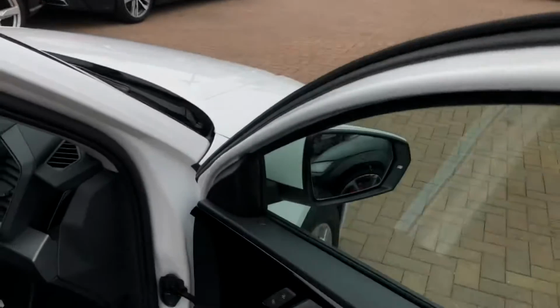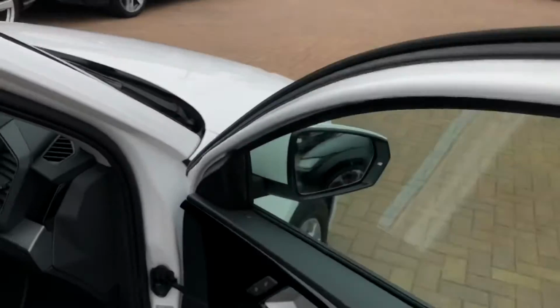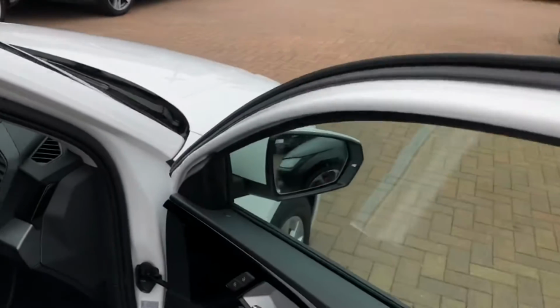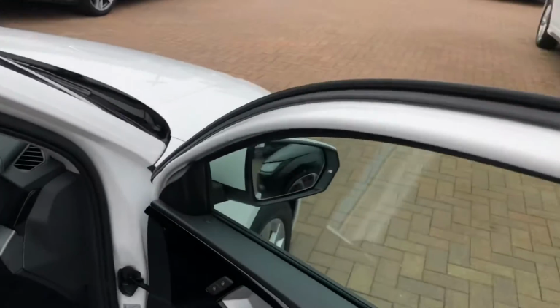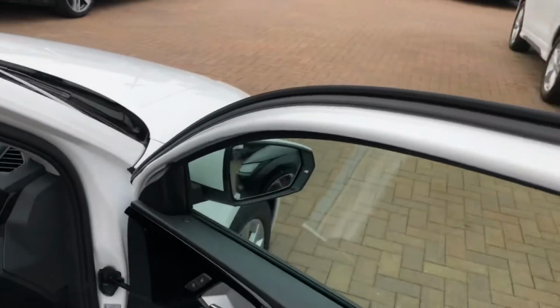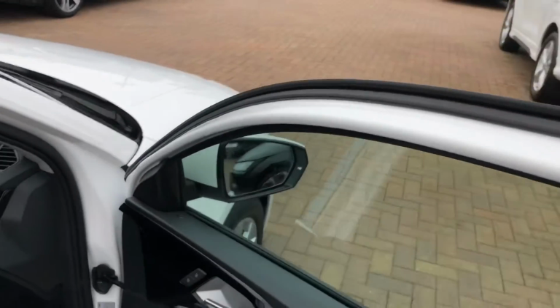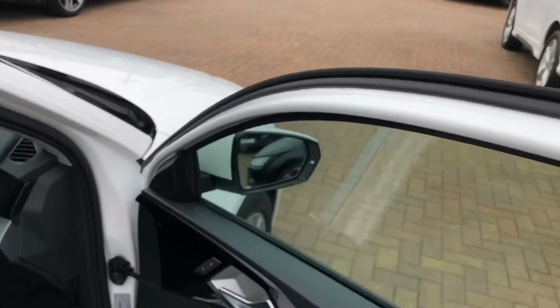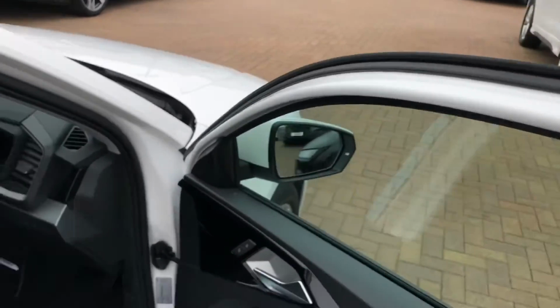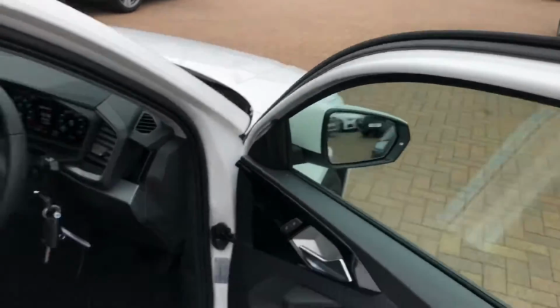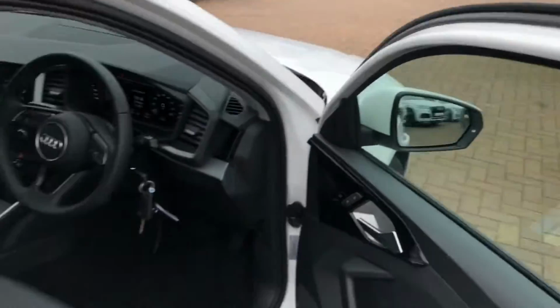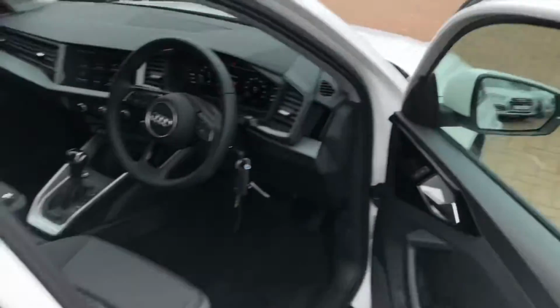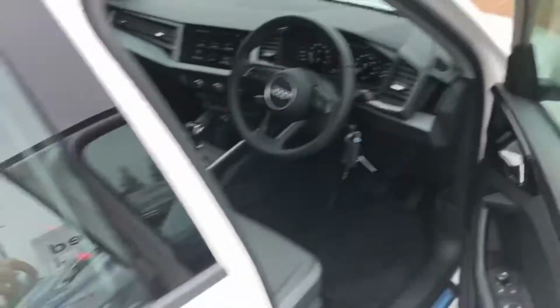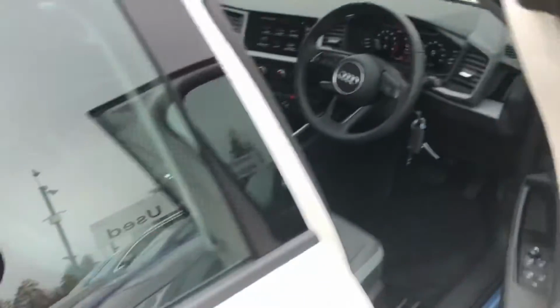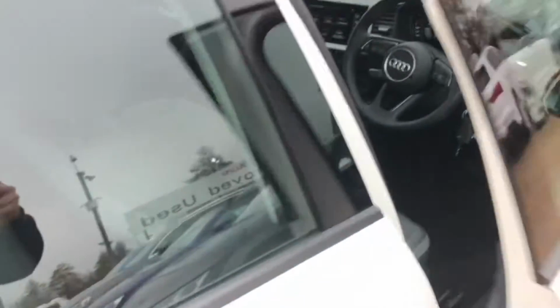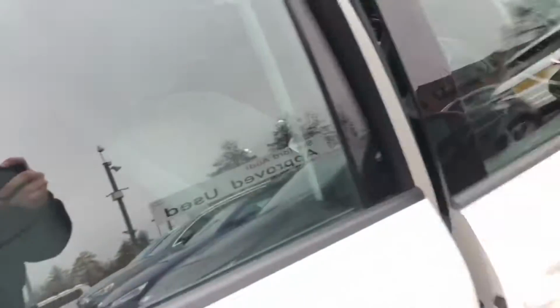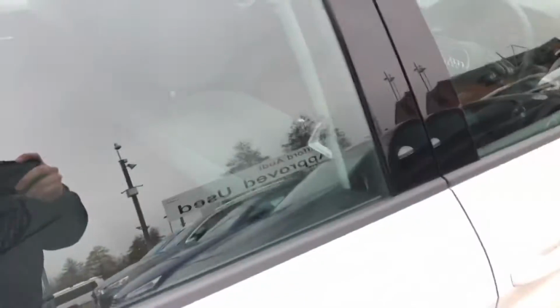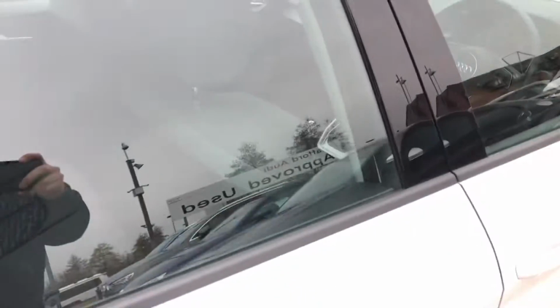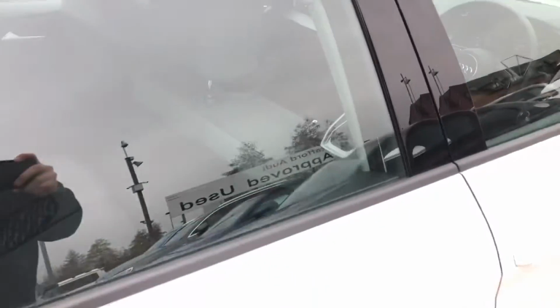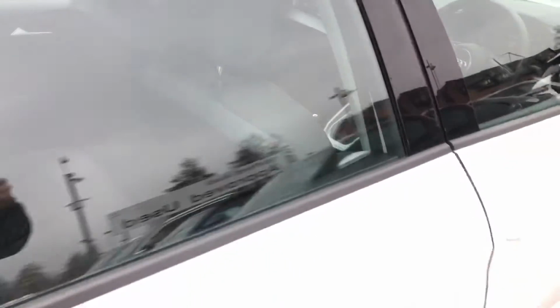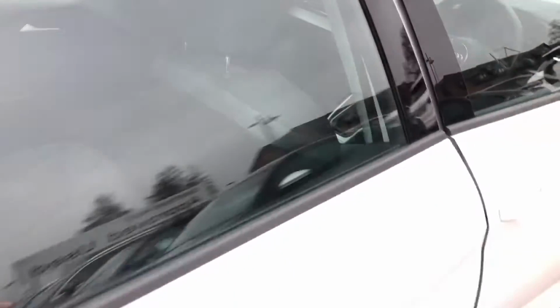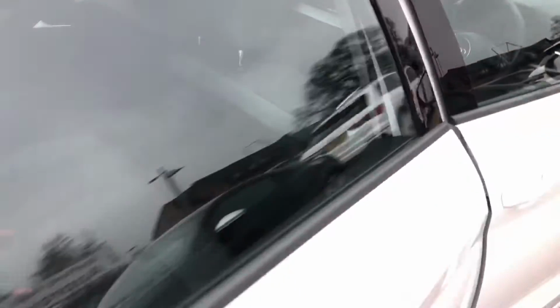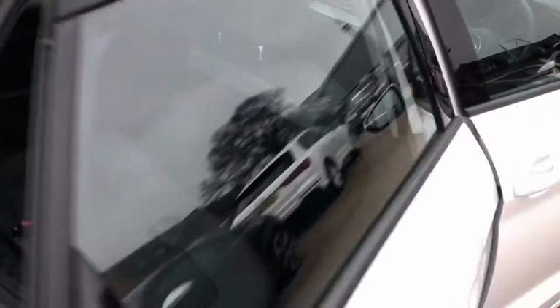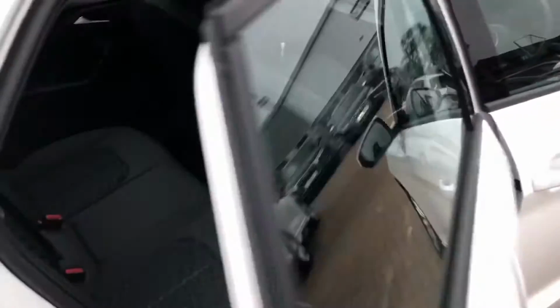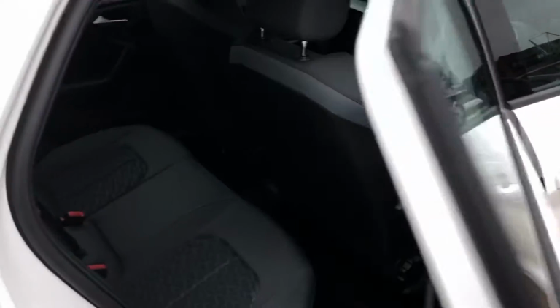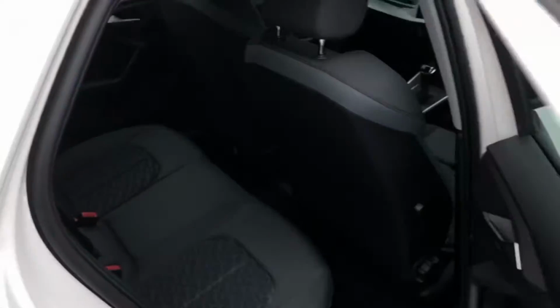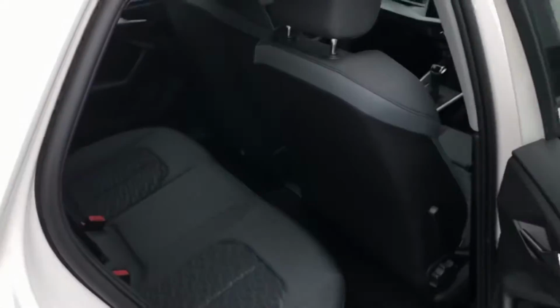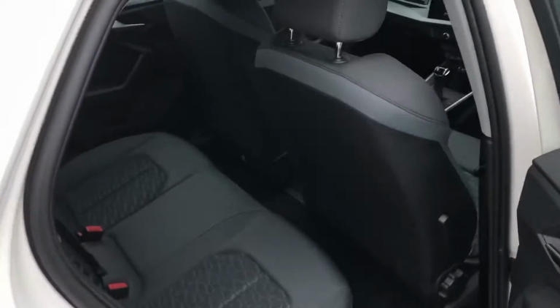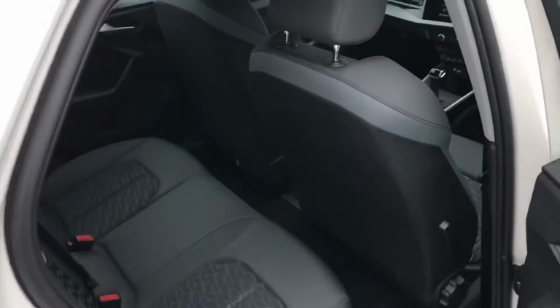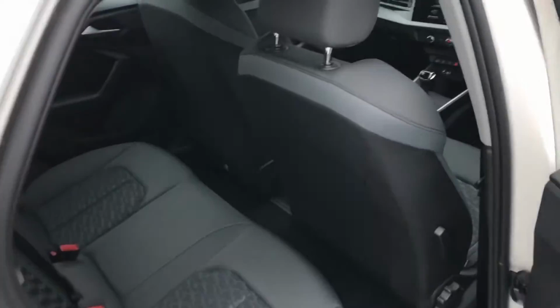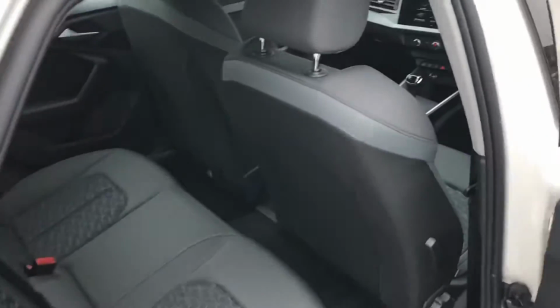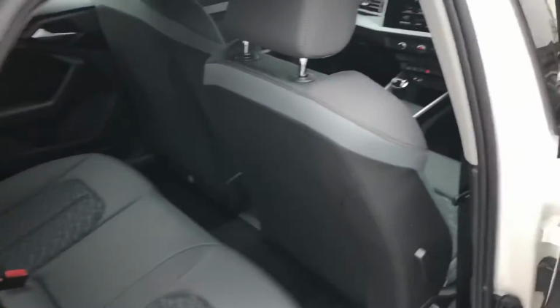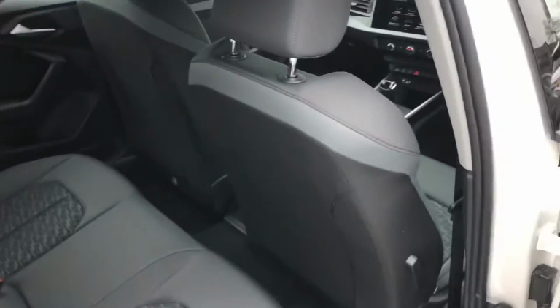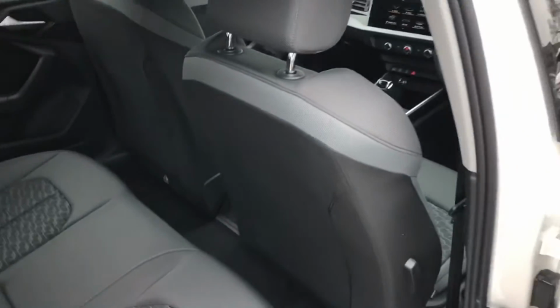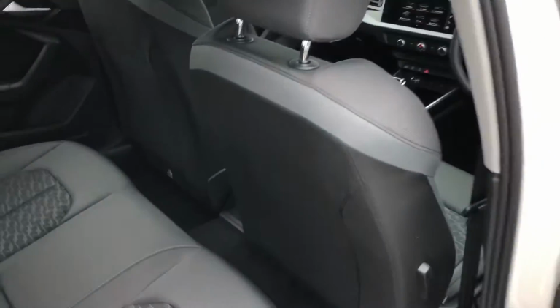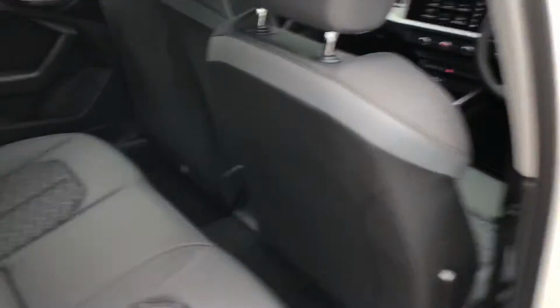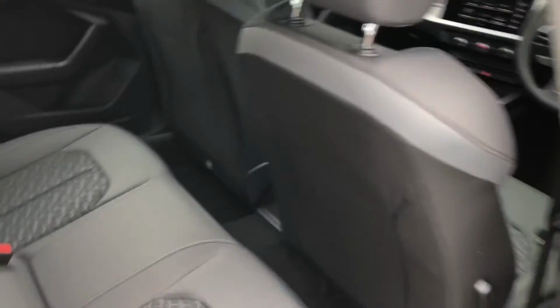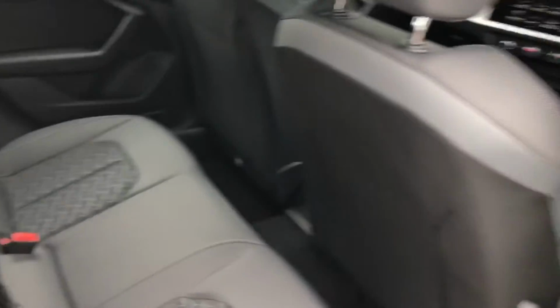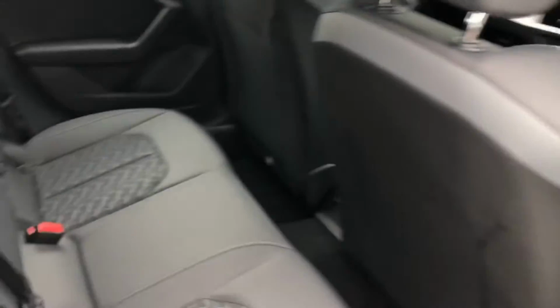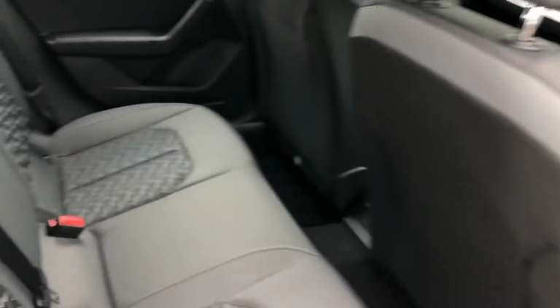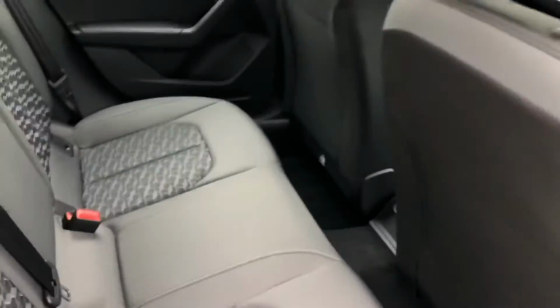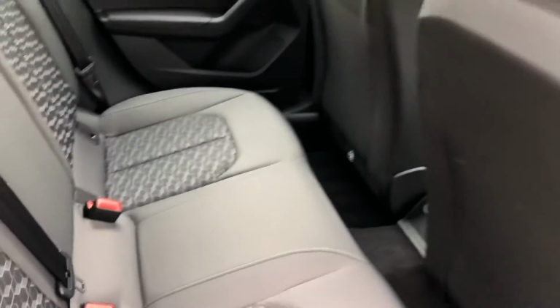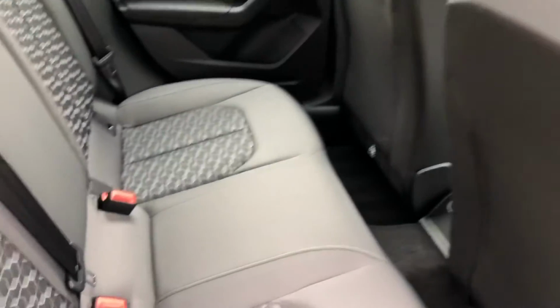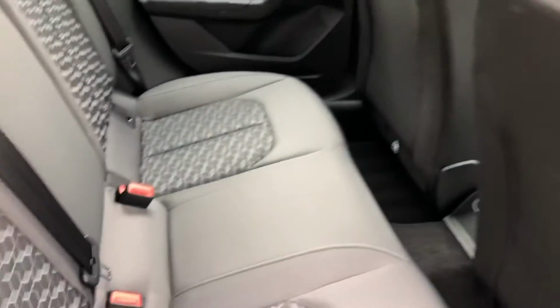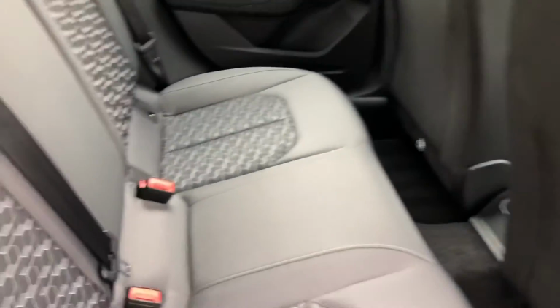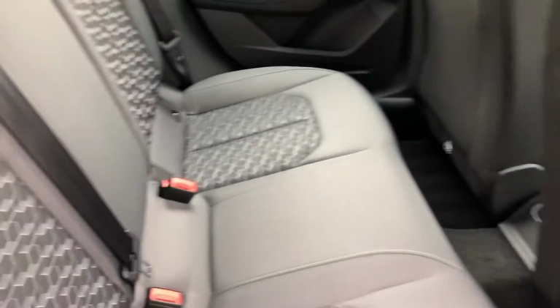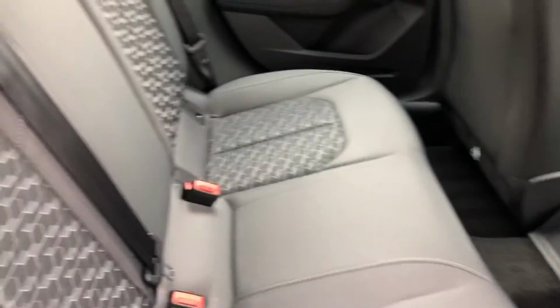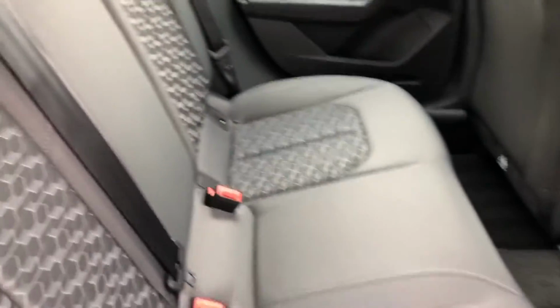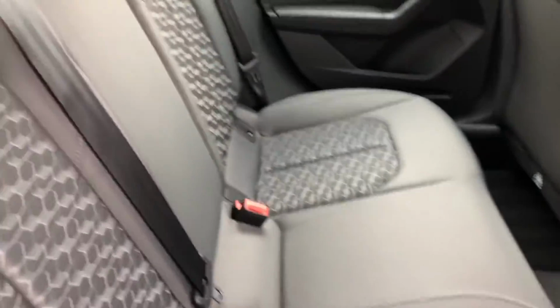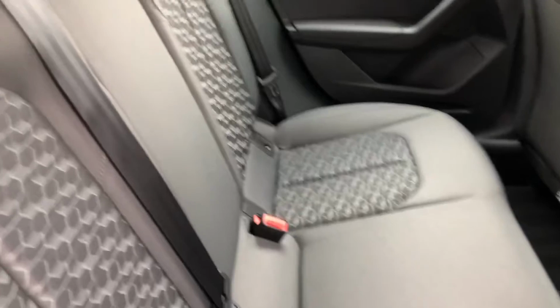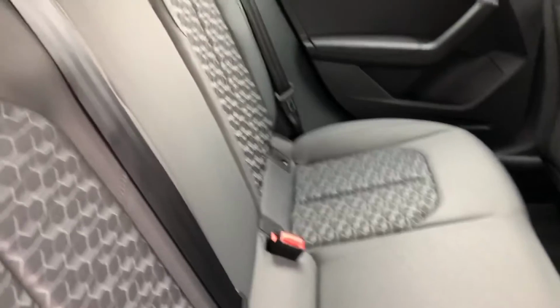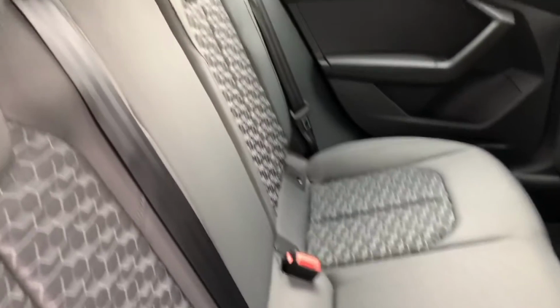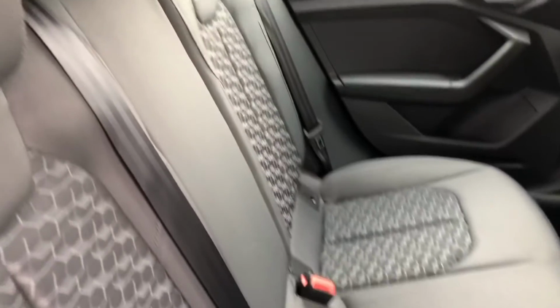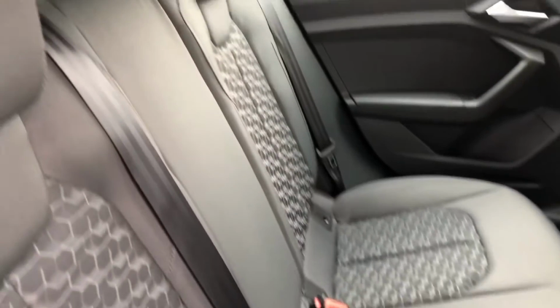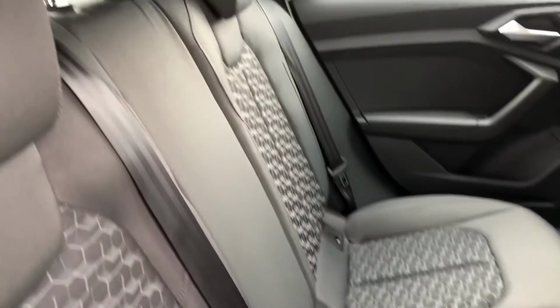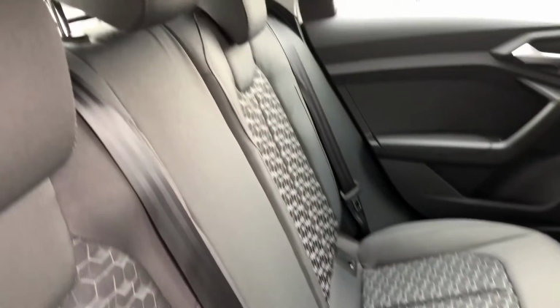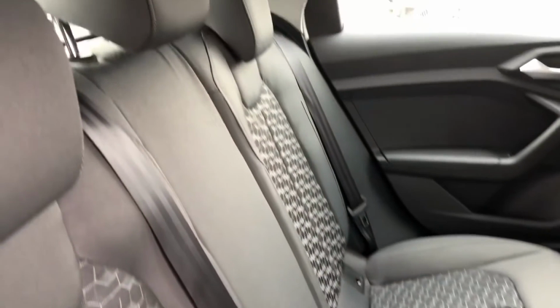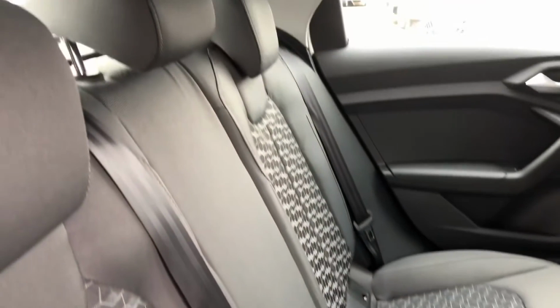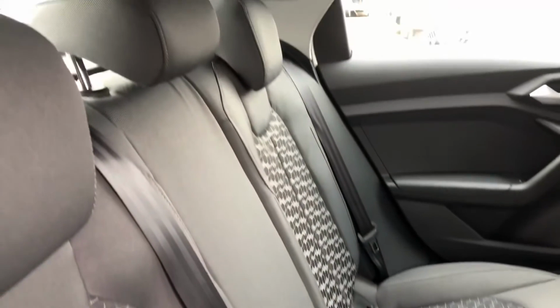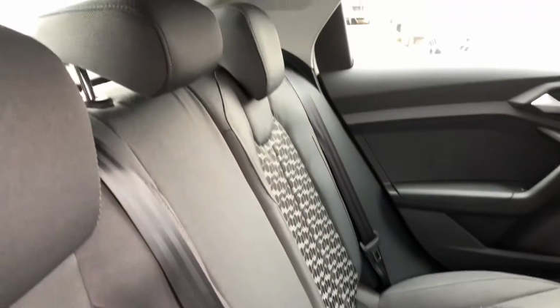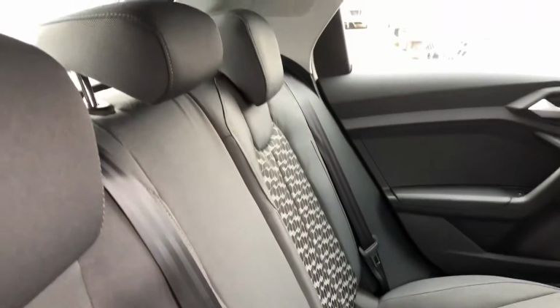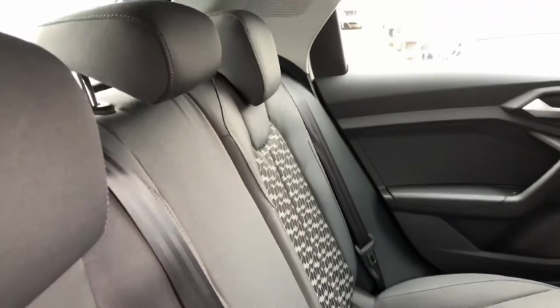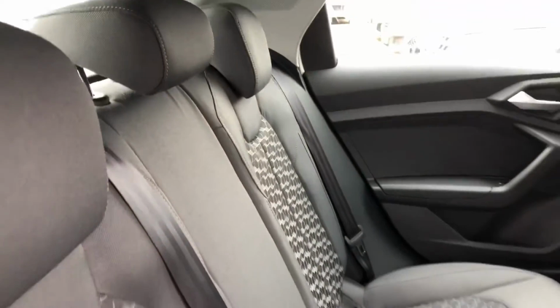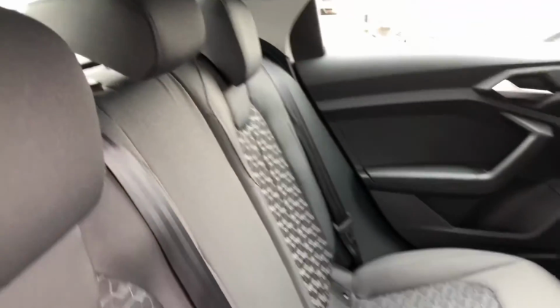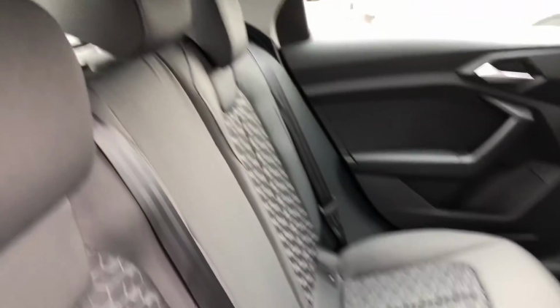Let's take a quick look at the back of the car — you've got your cloth interior at the back as well.